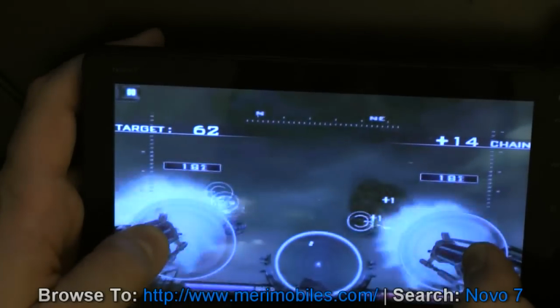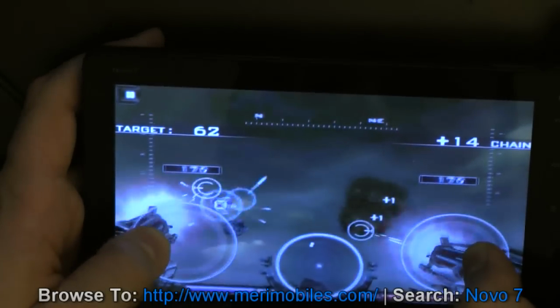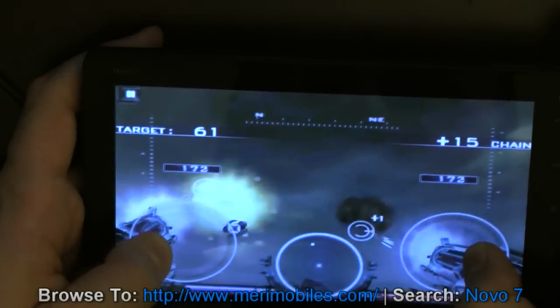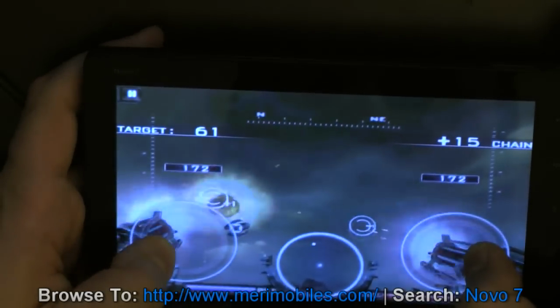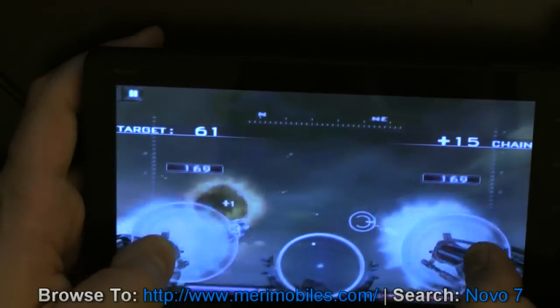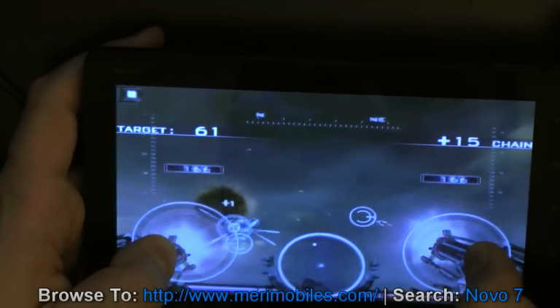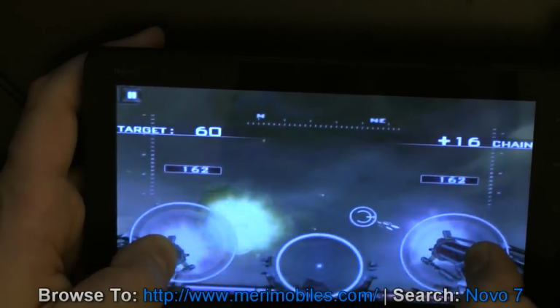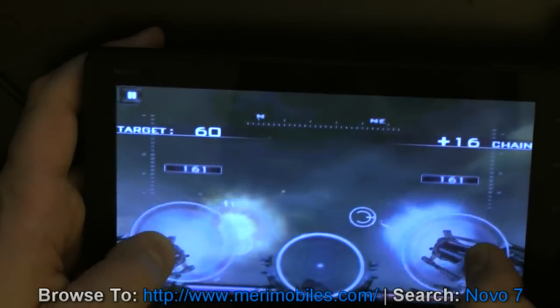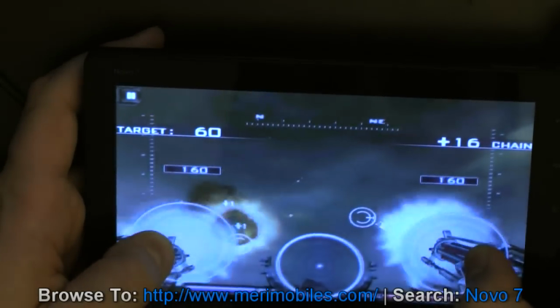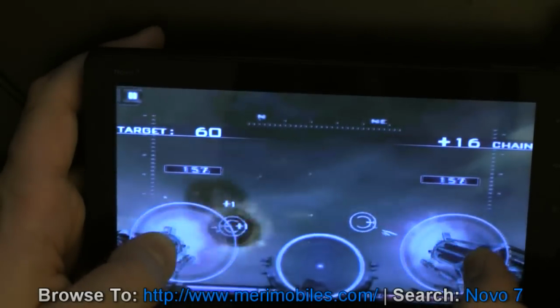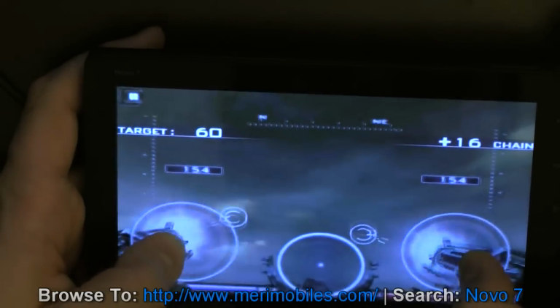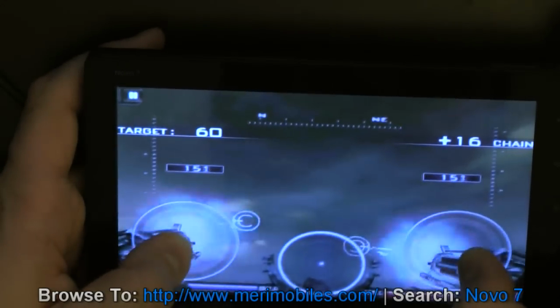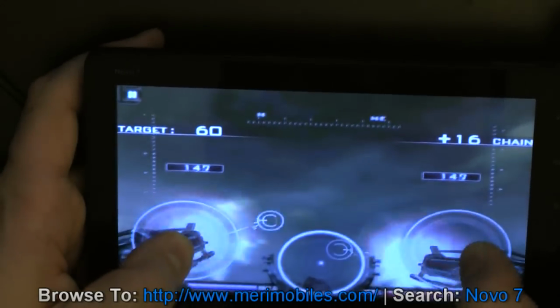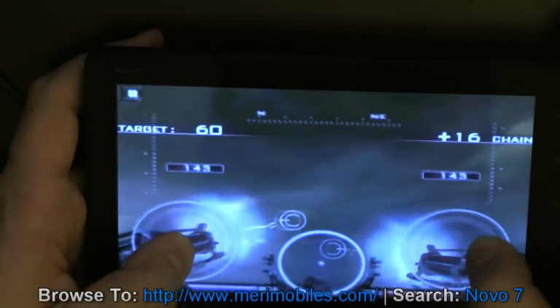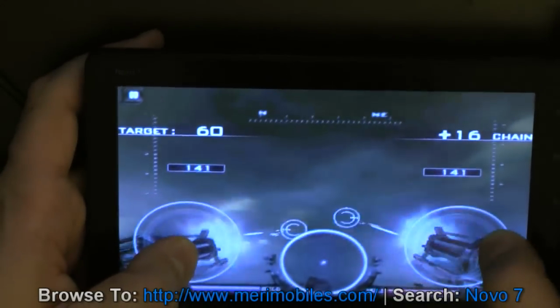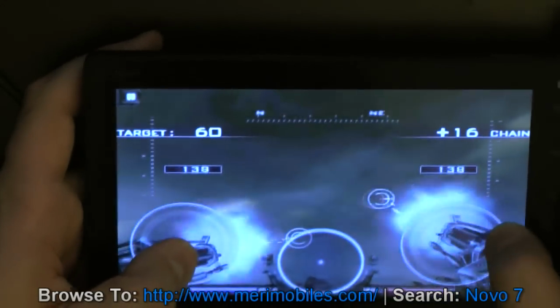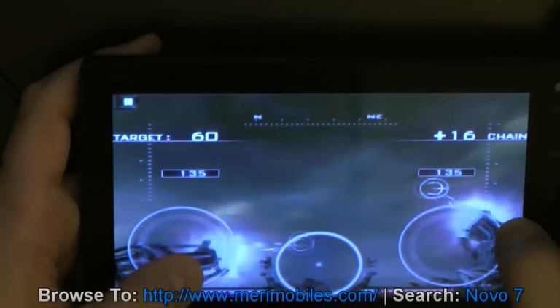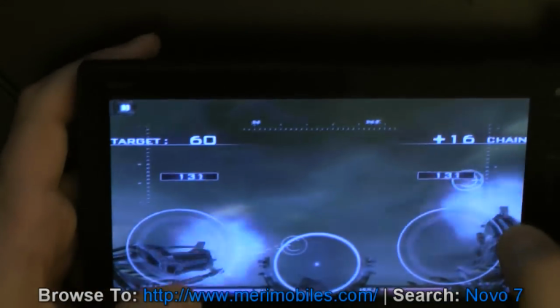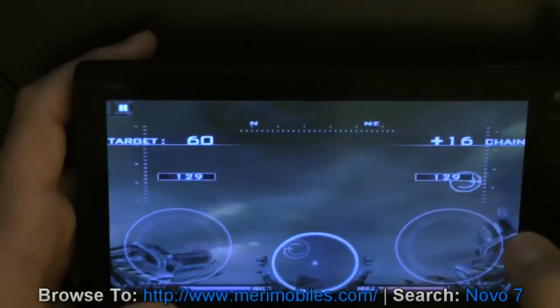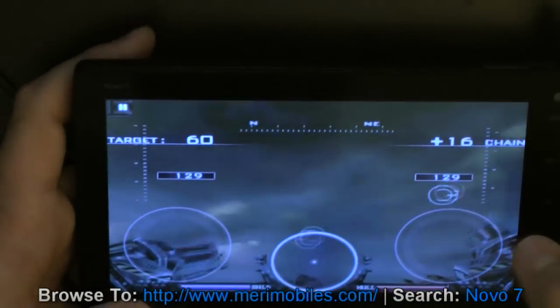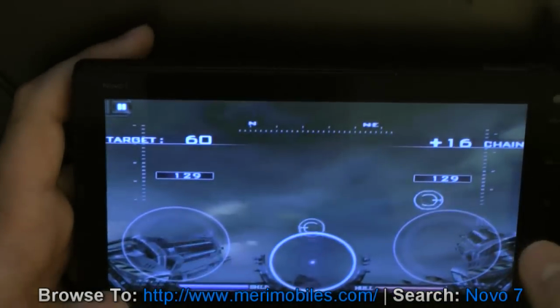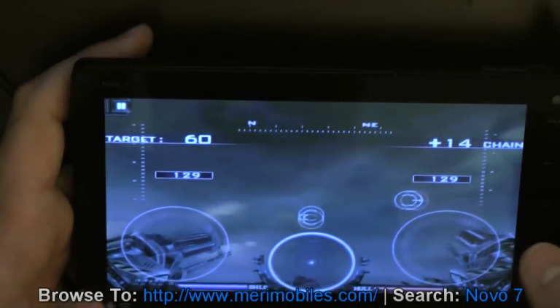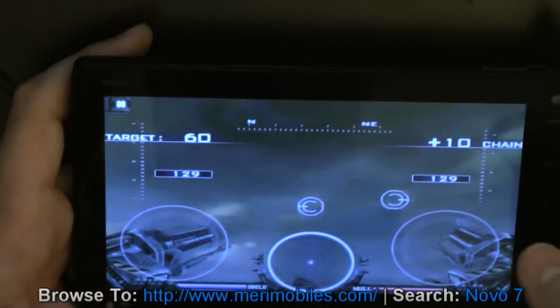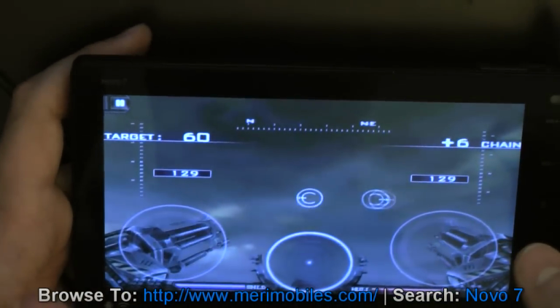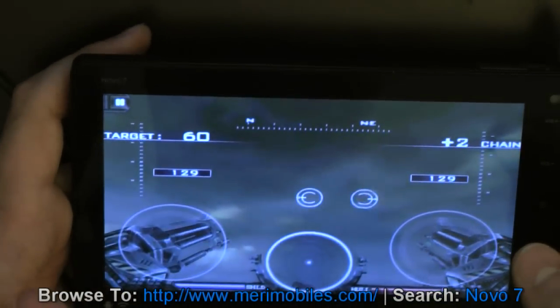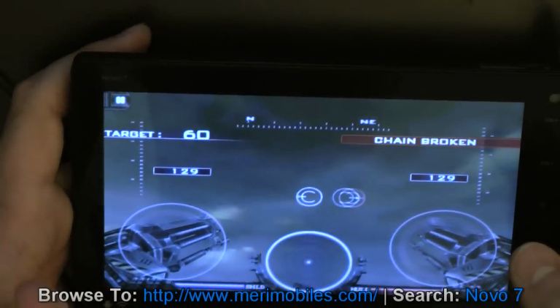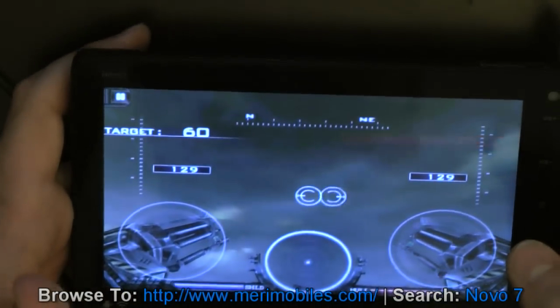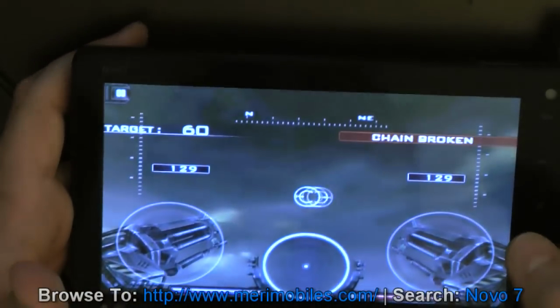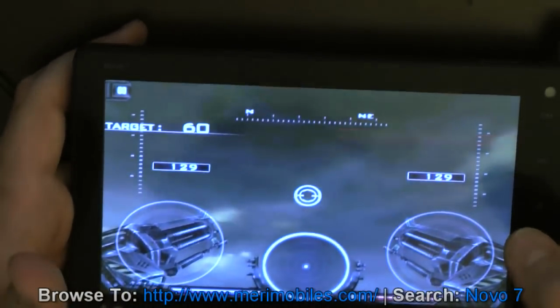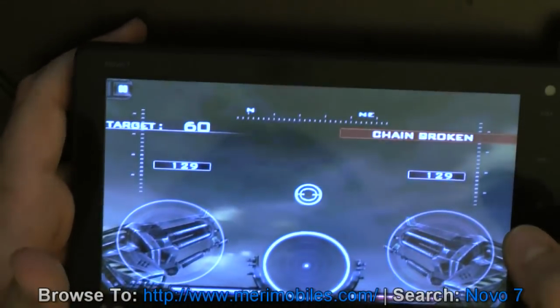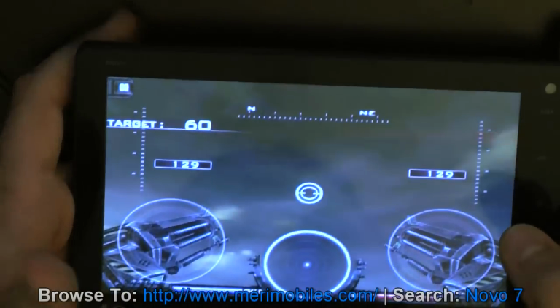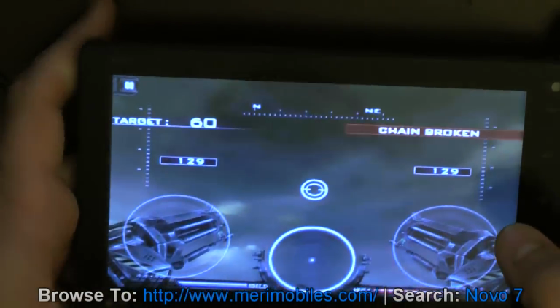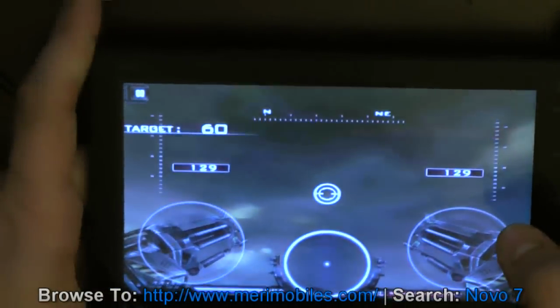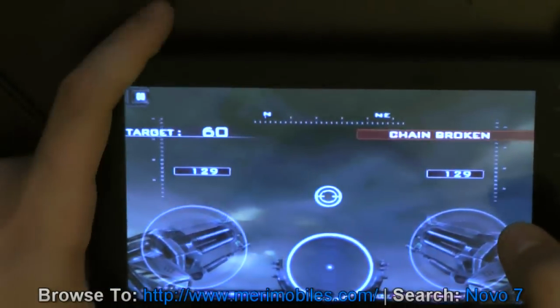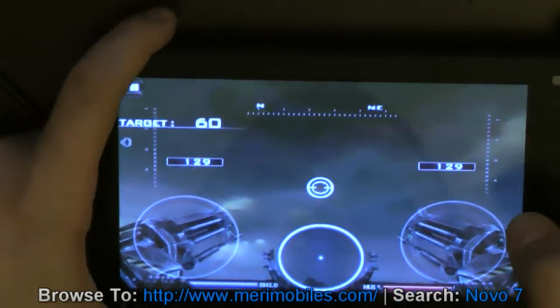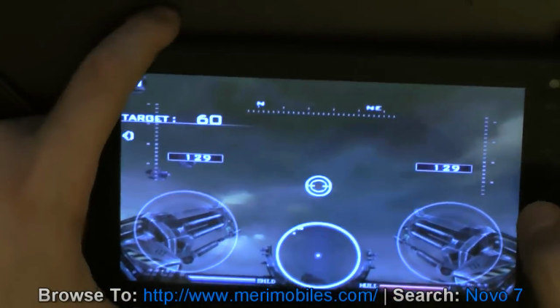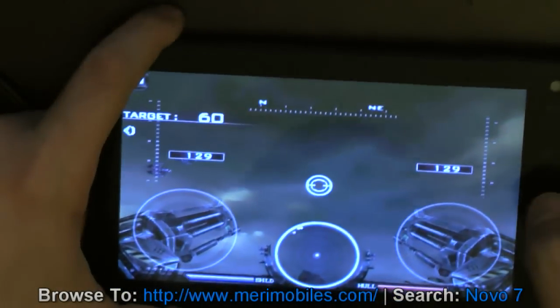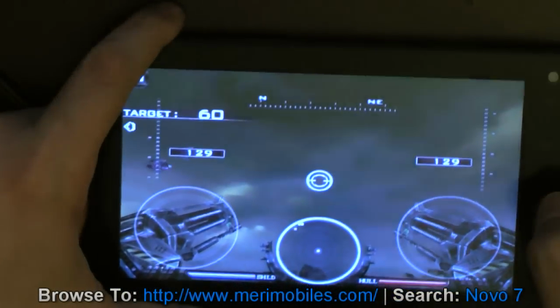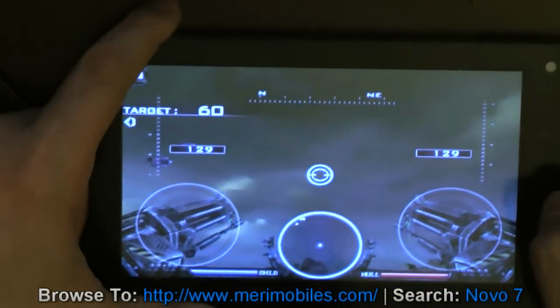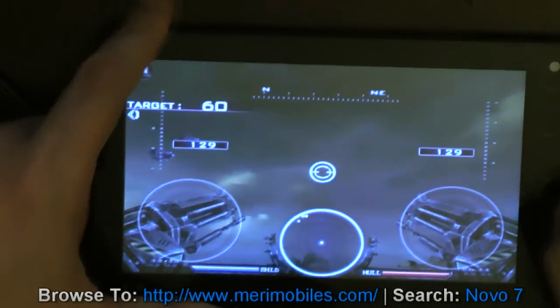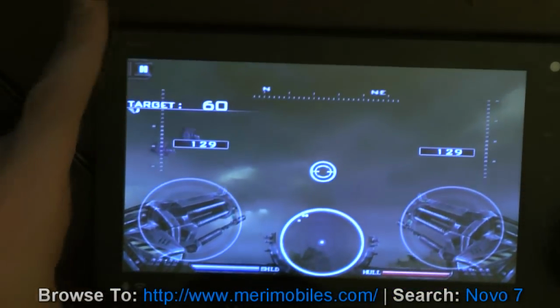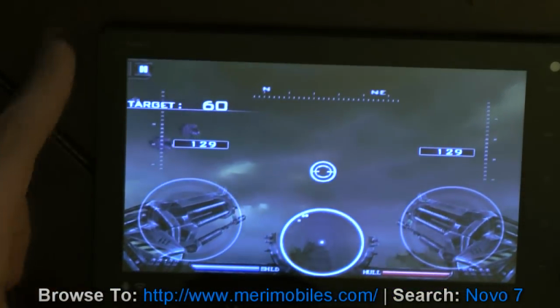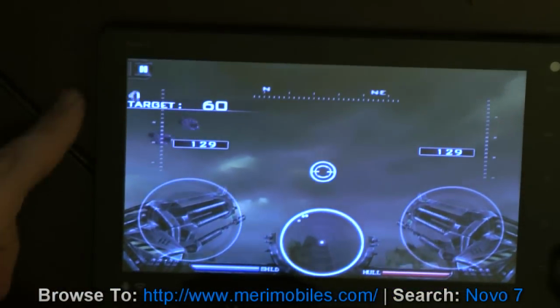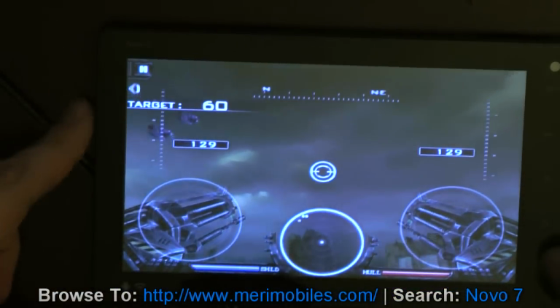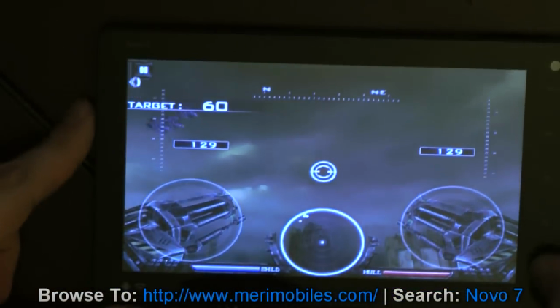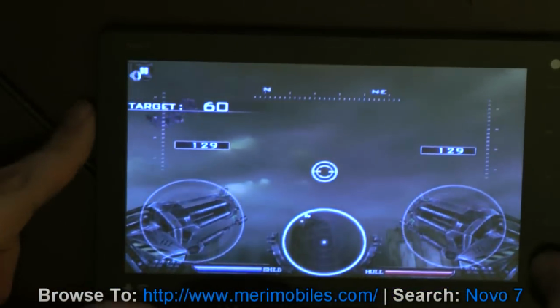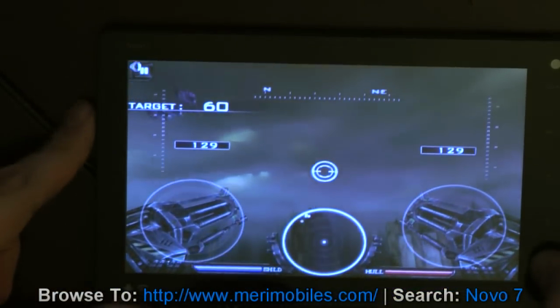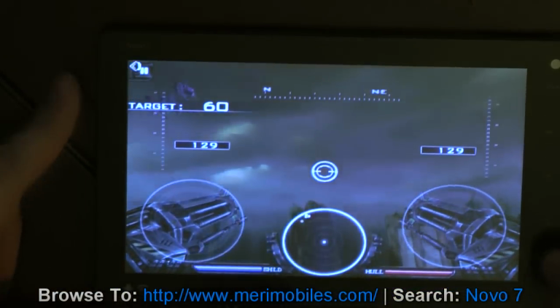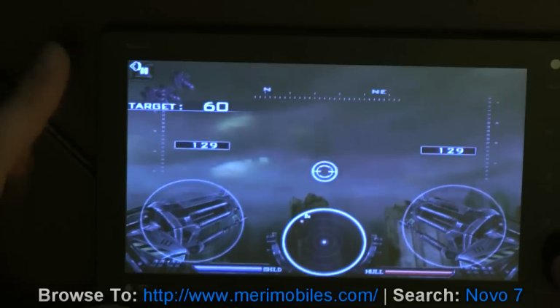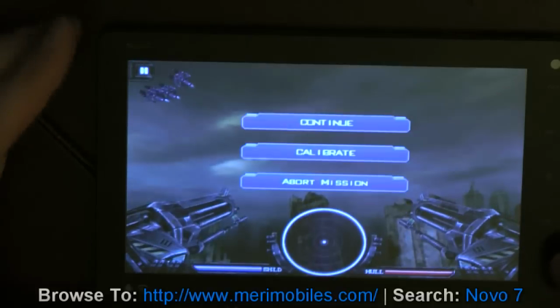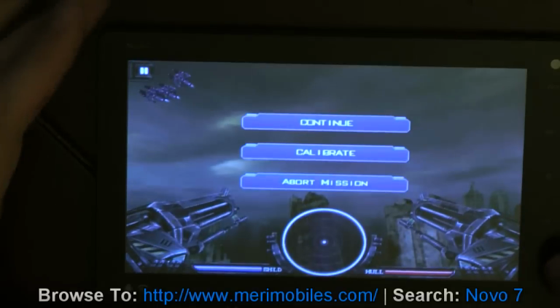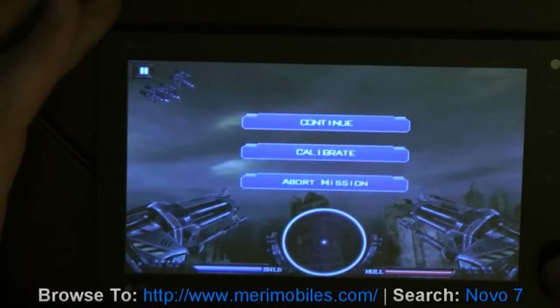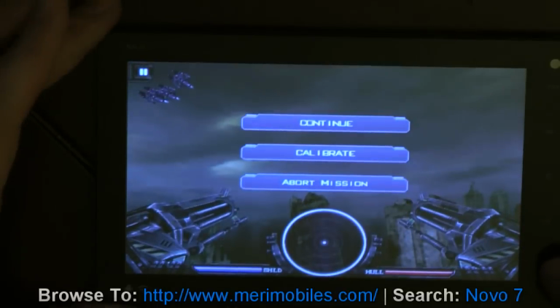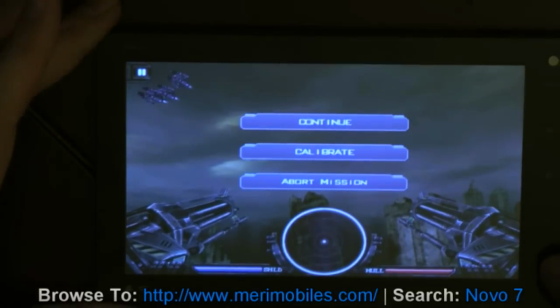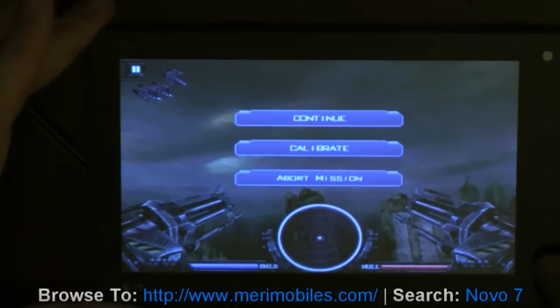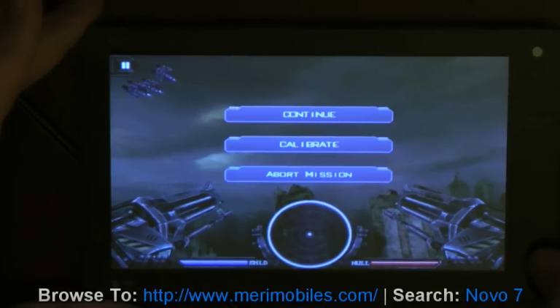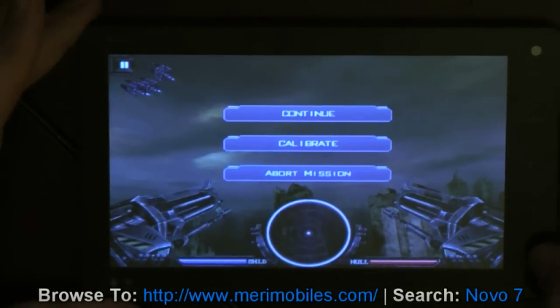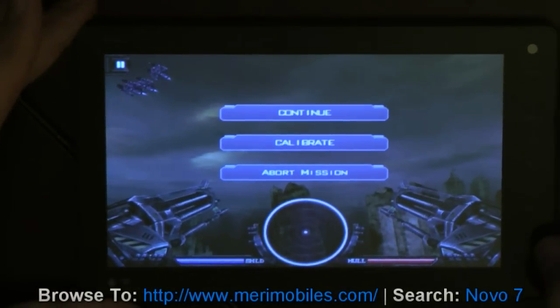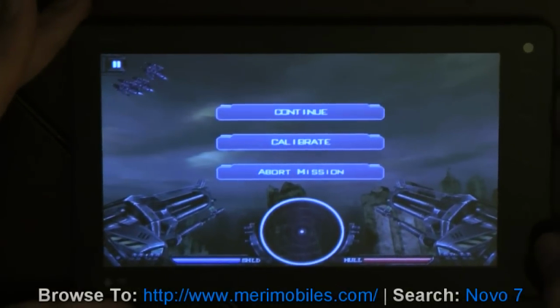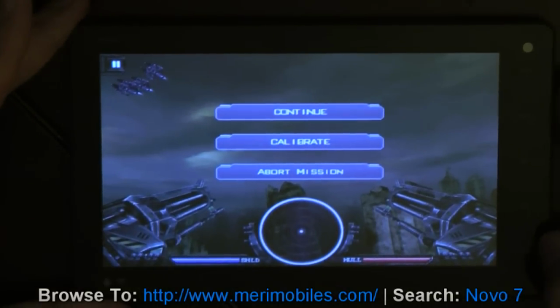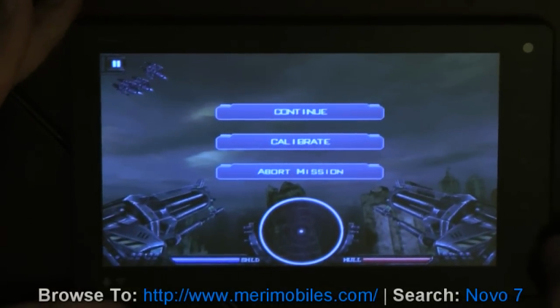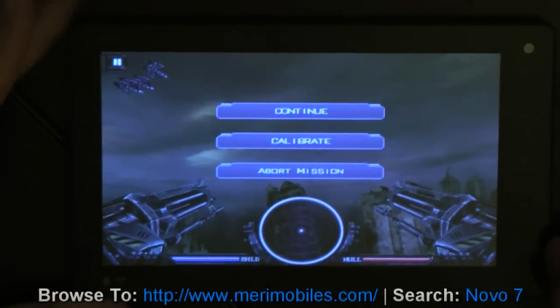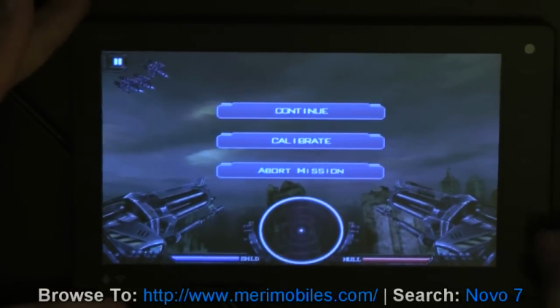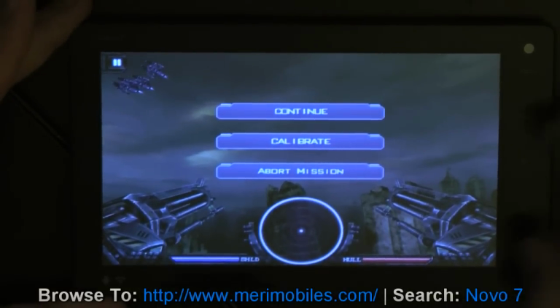Tap continue, start. And one thing that's important to do is you want to calibrate. You can set the sensitivity as you like. But as you can see, pure performance from this device.